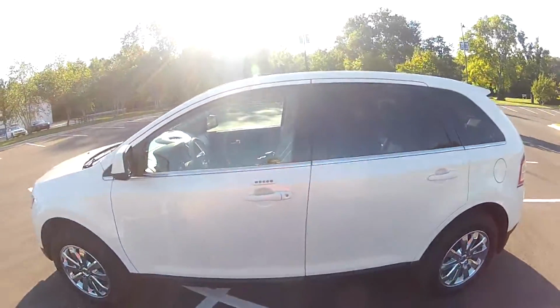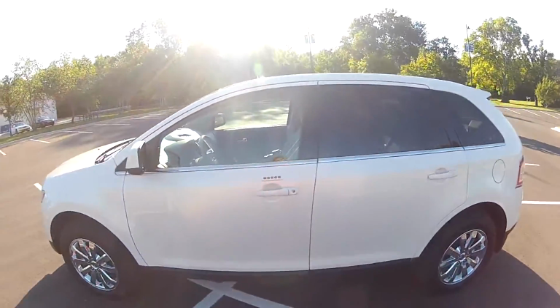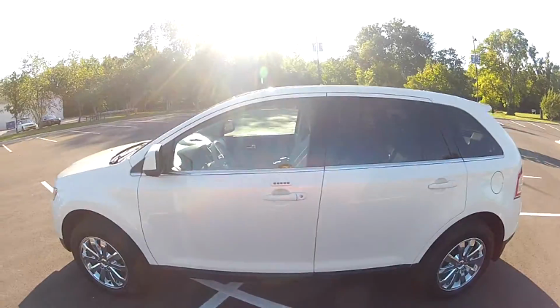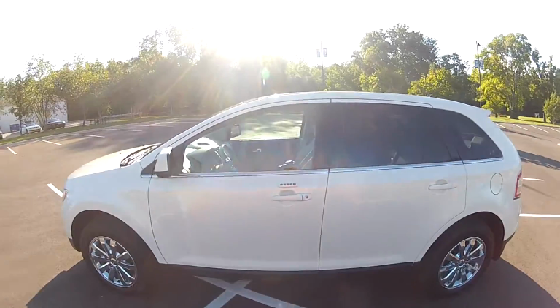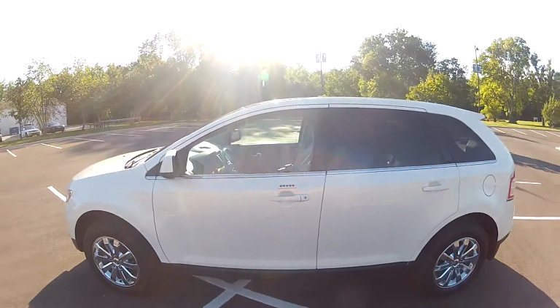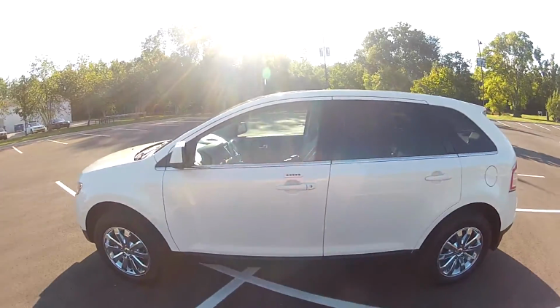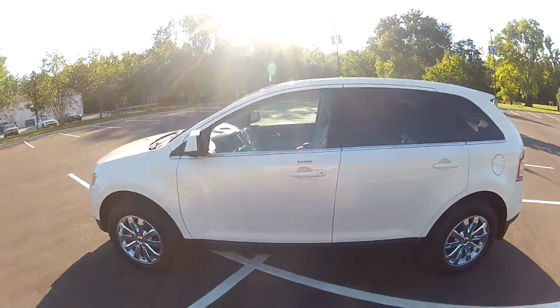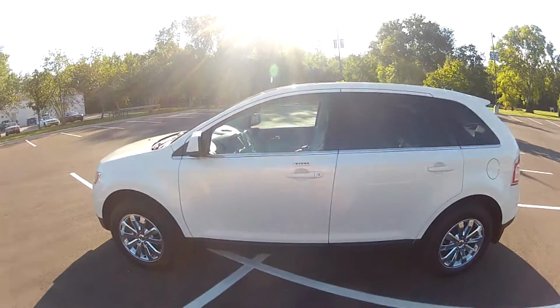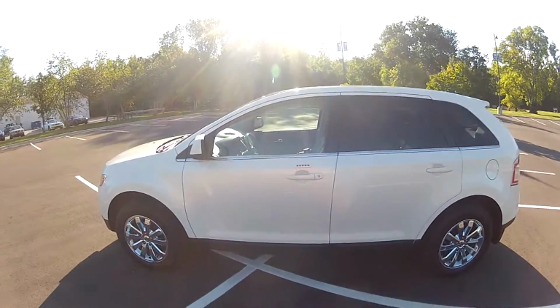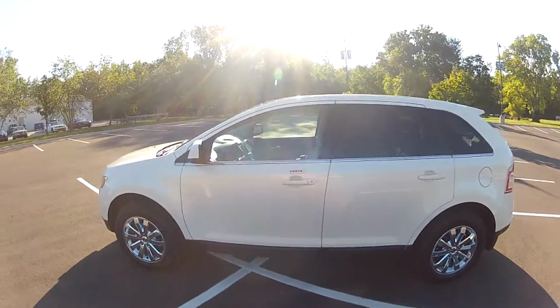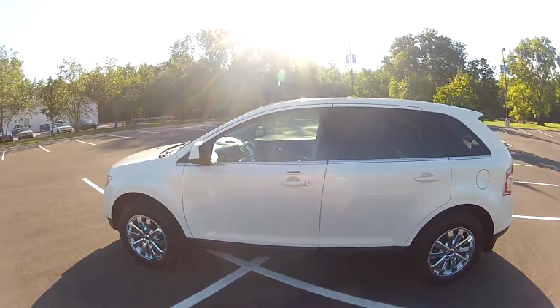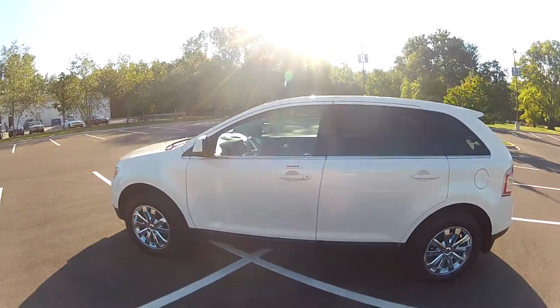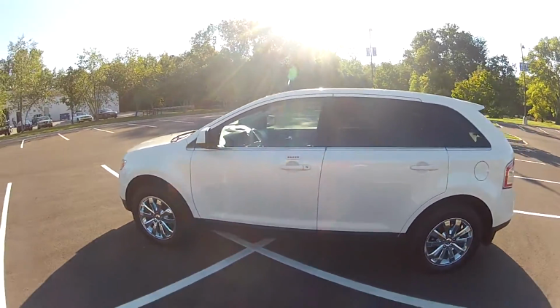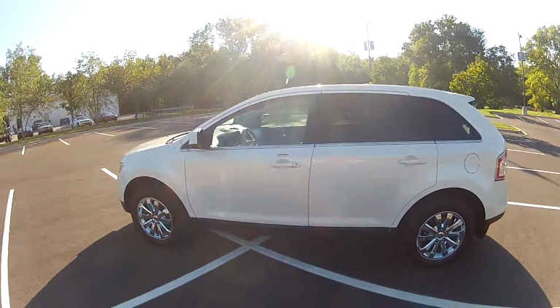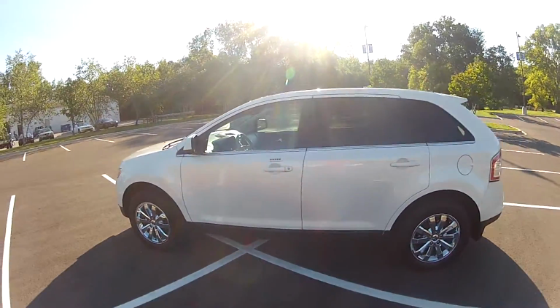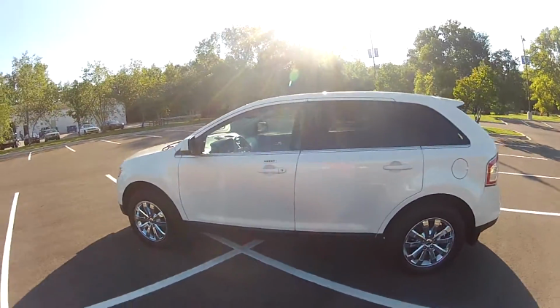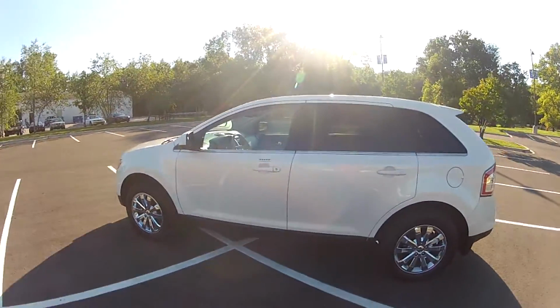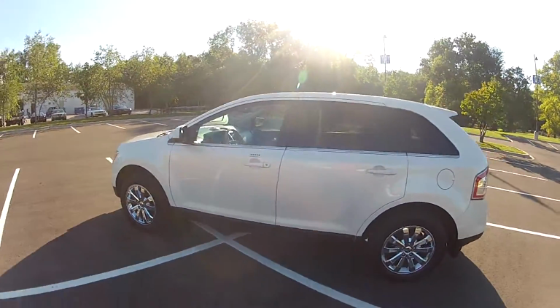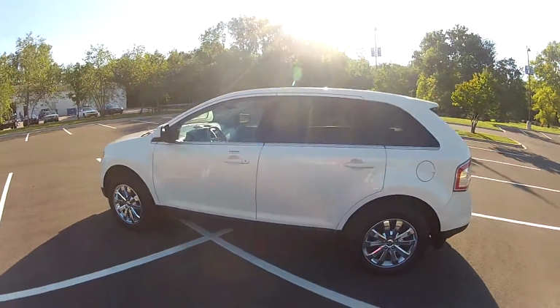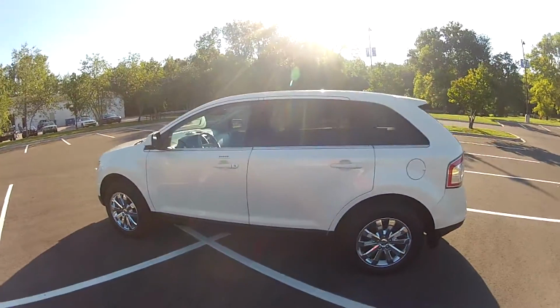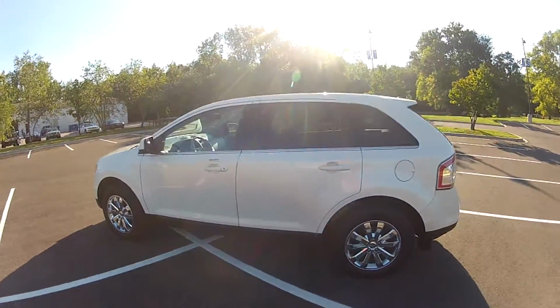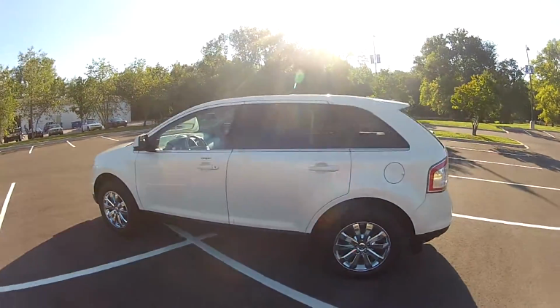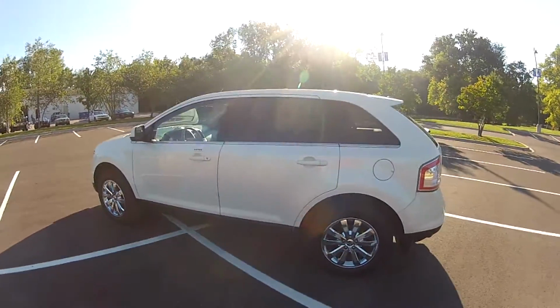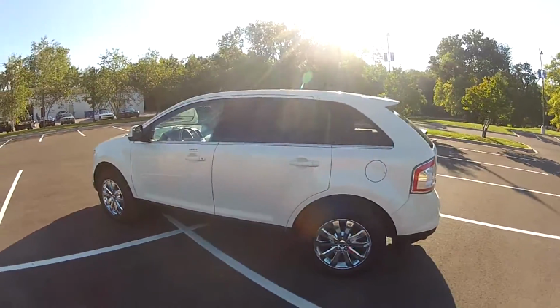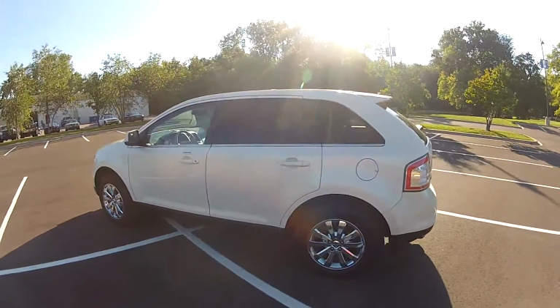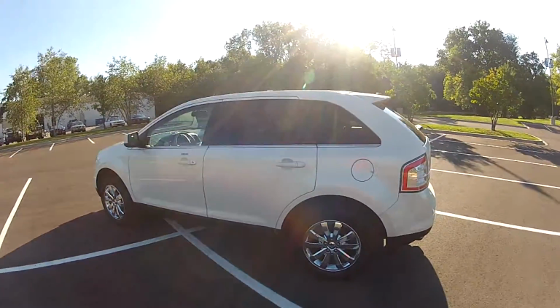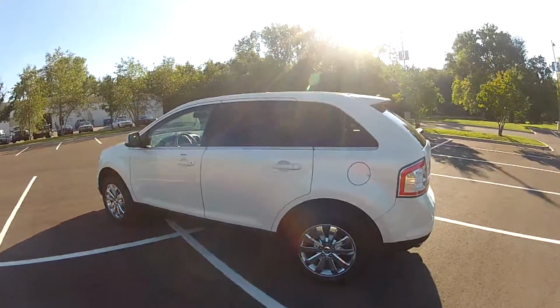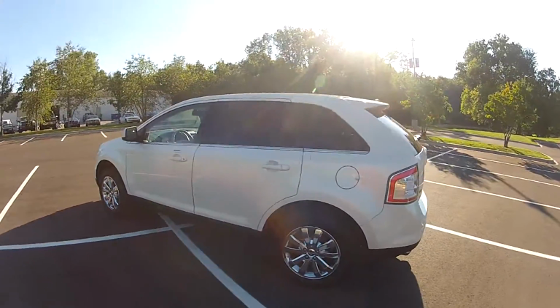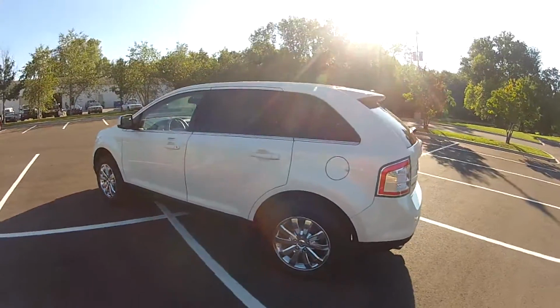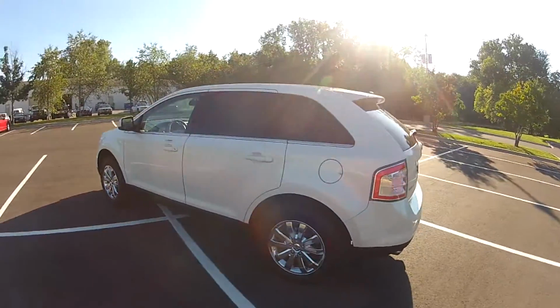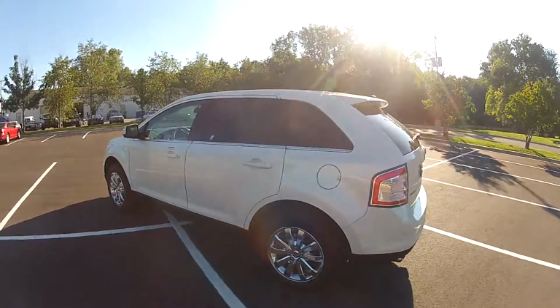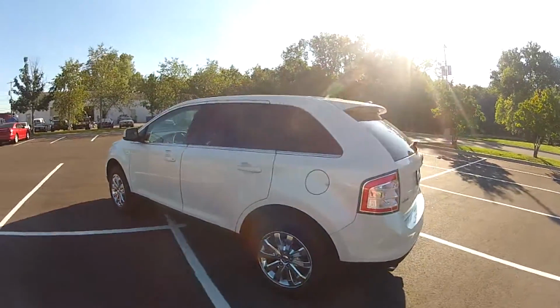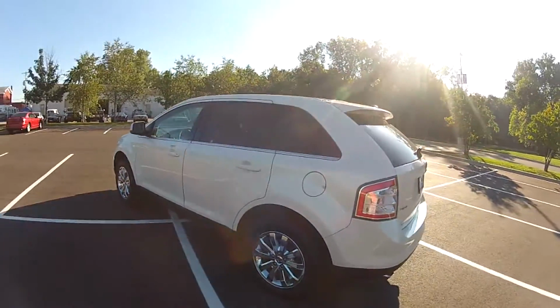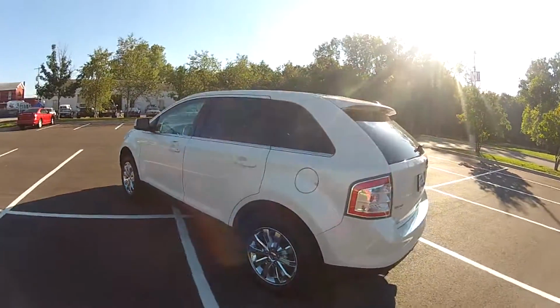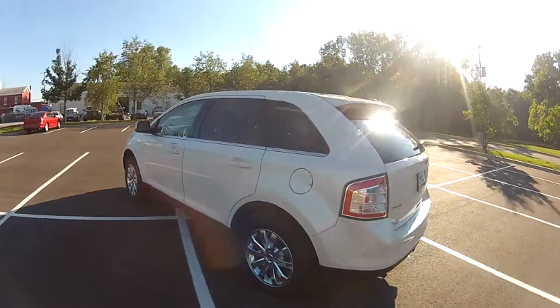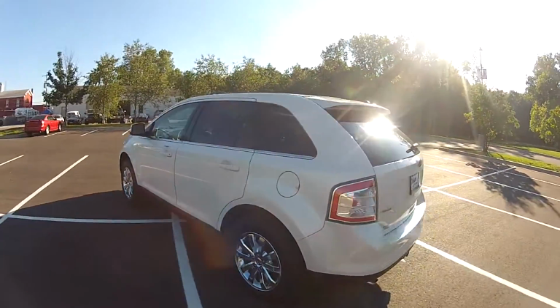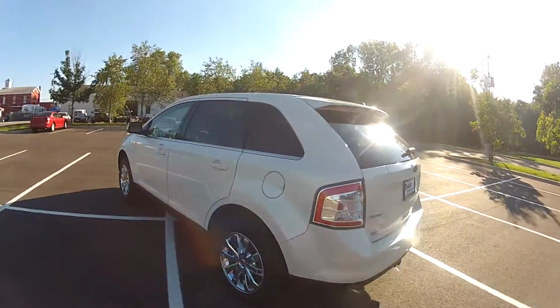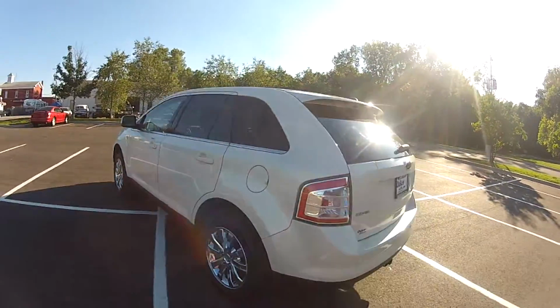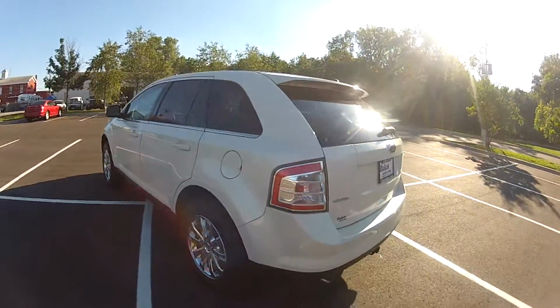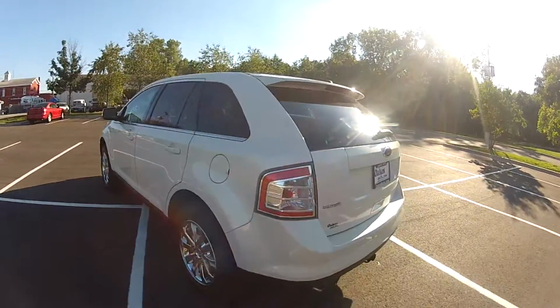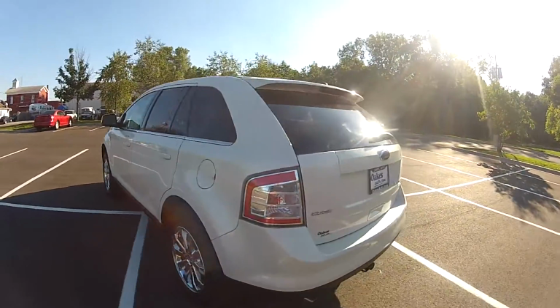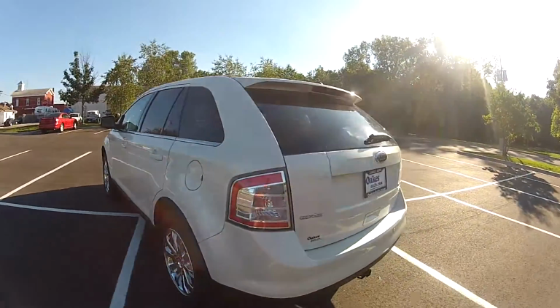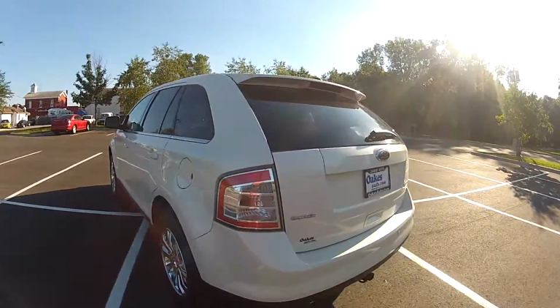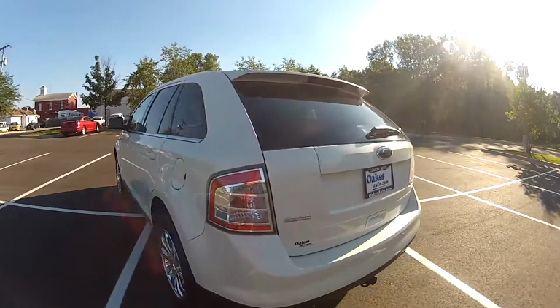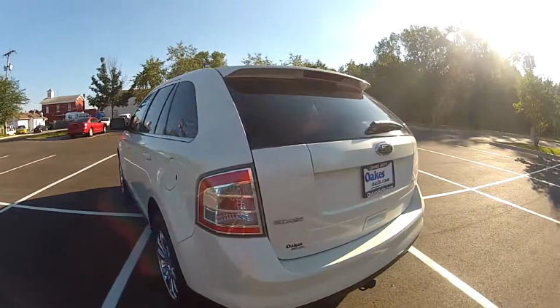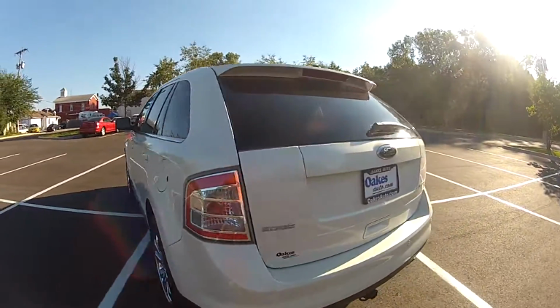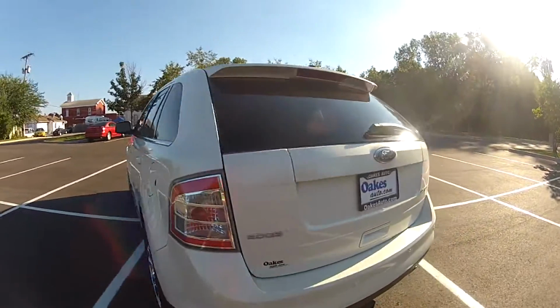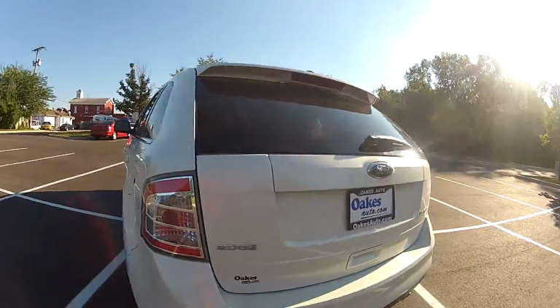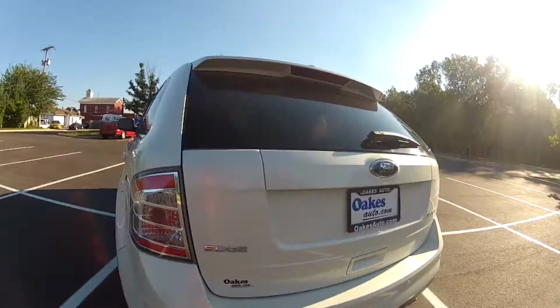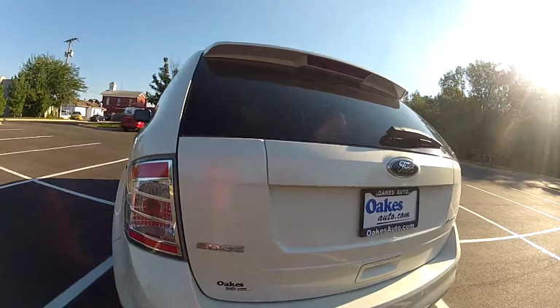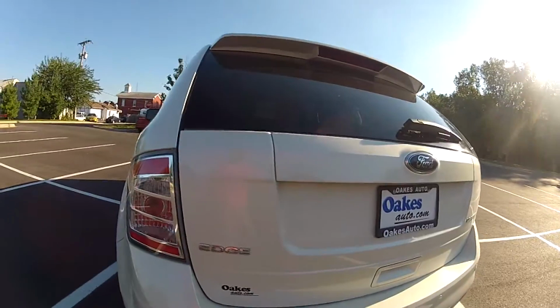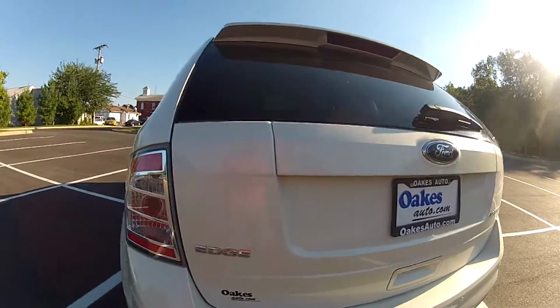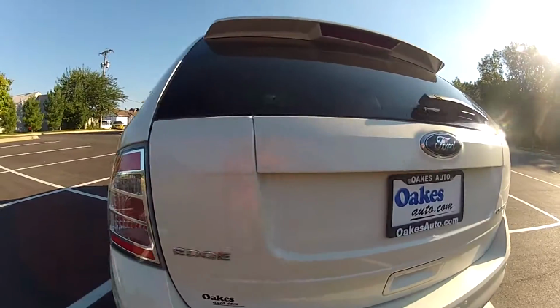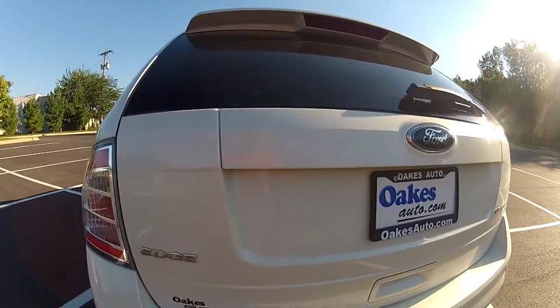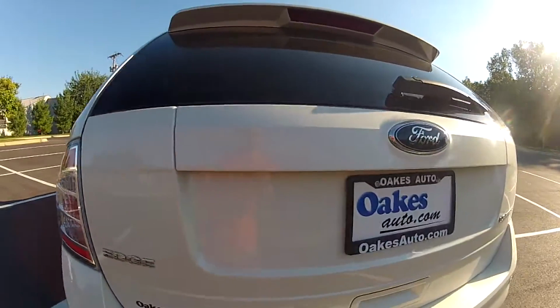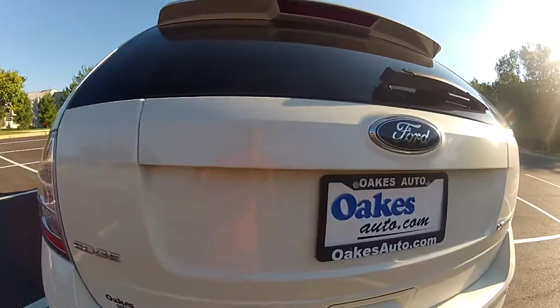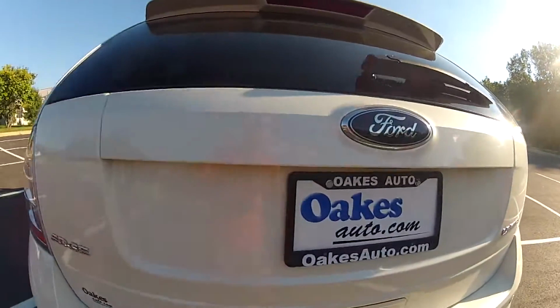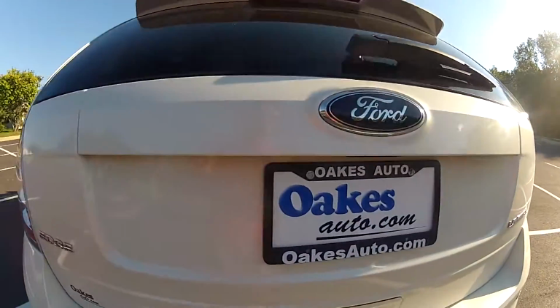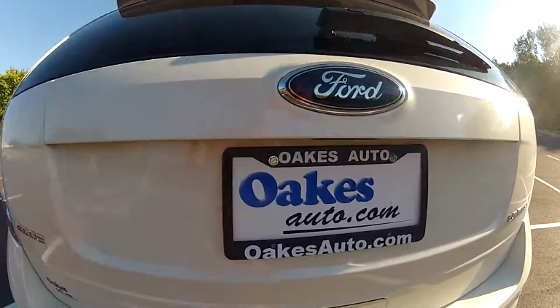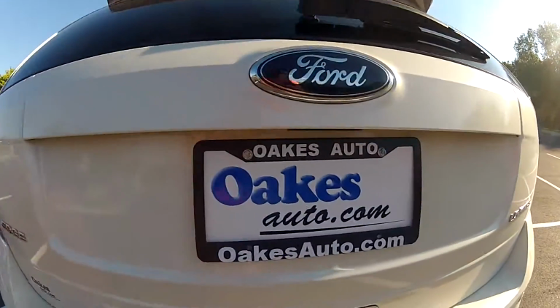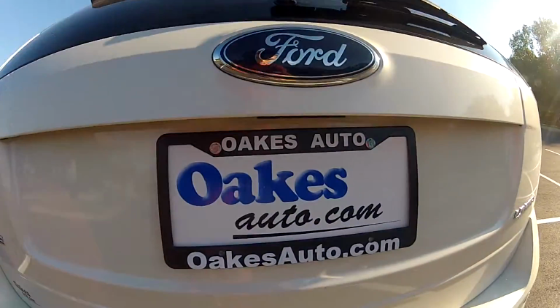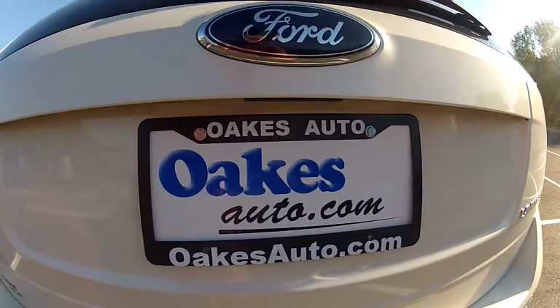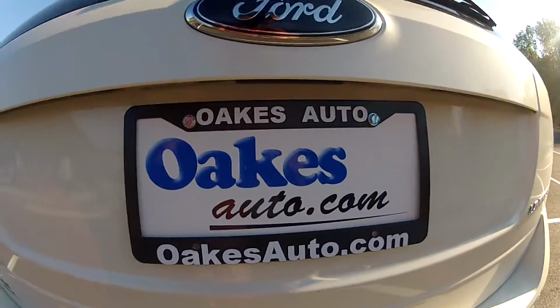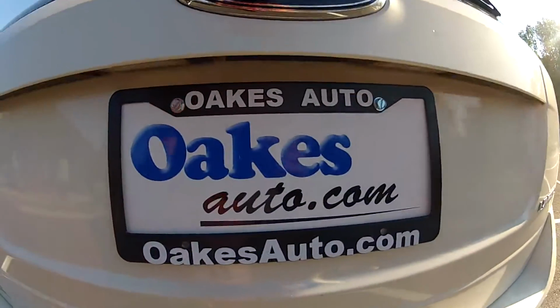This has been our 2008 Ford Edge Limited. If you would like to see more, please visit us at oaksauto.com.